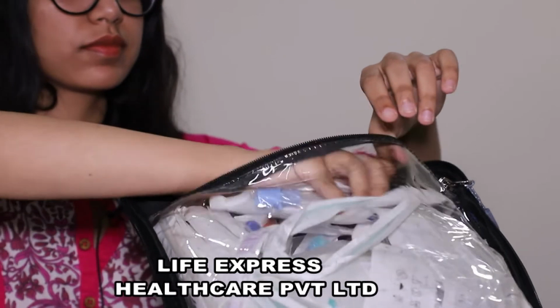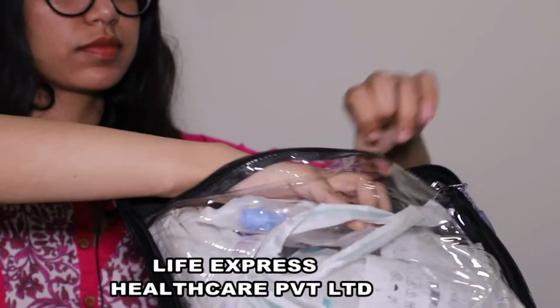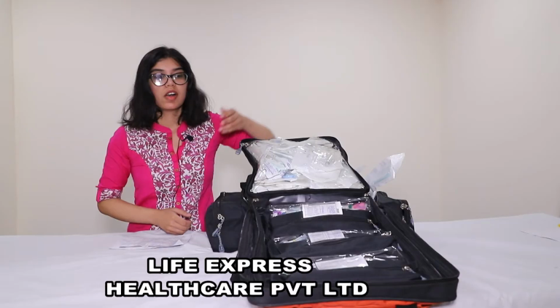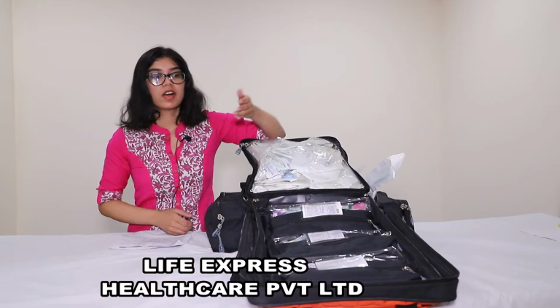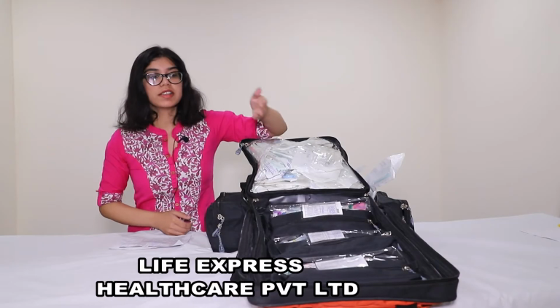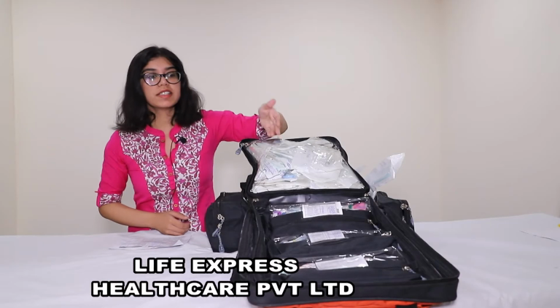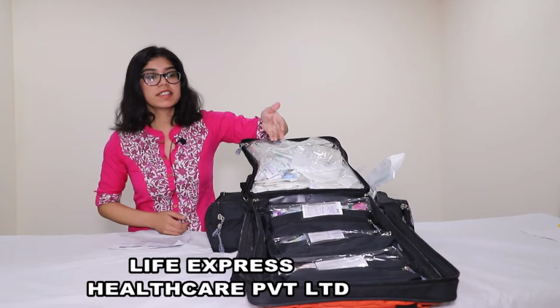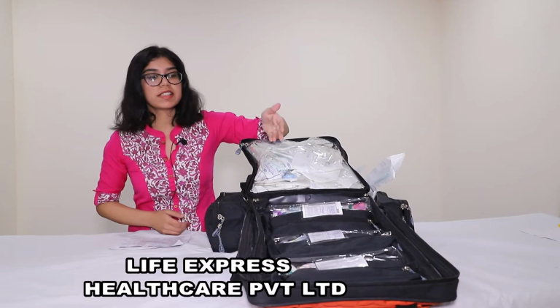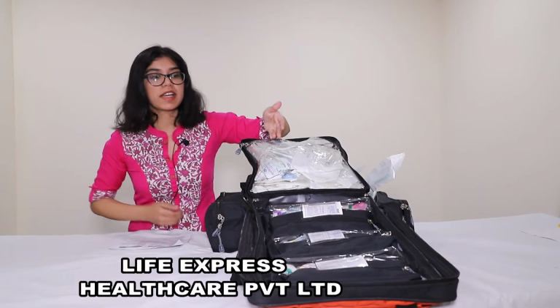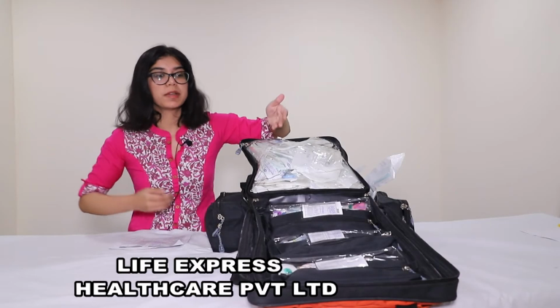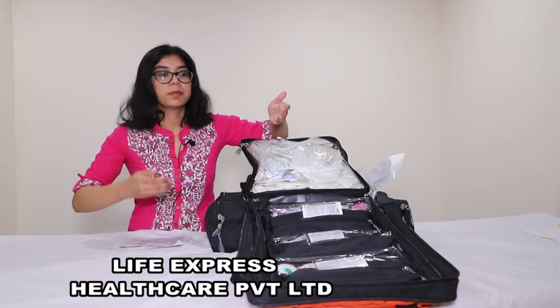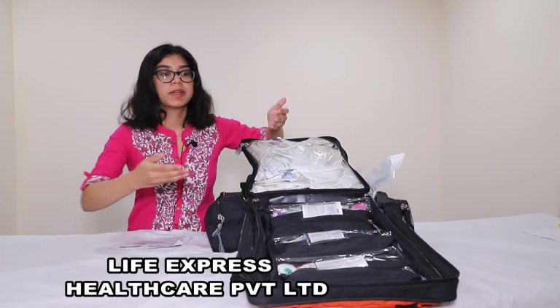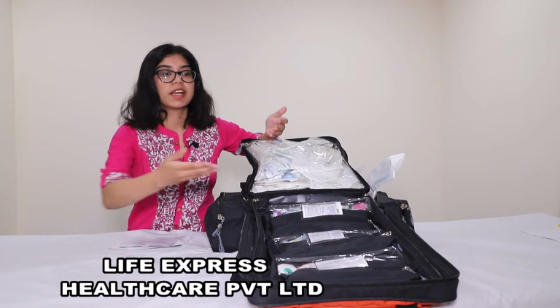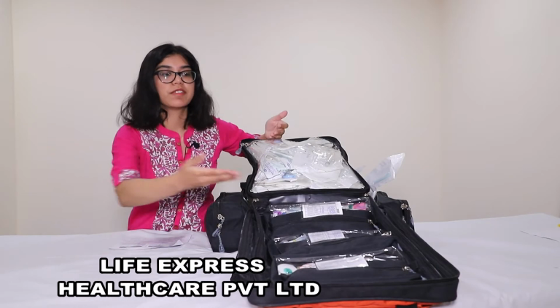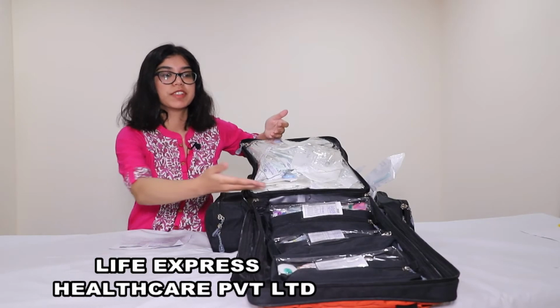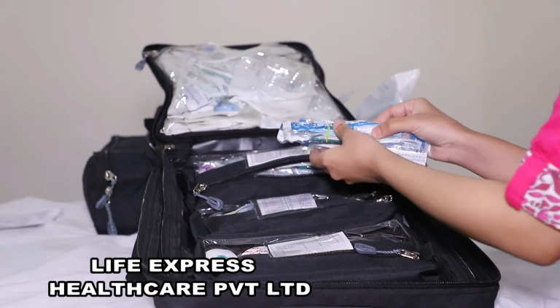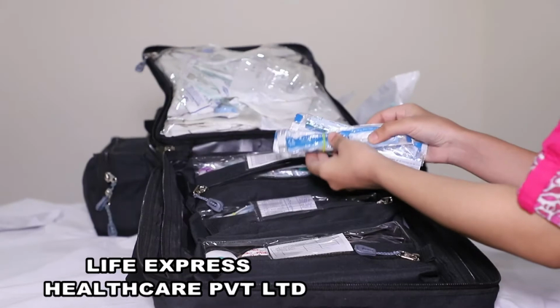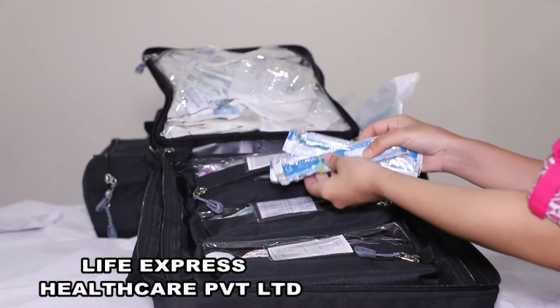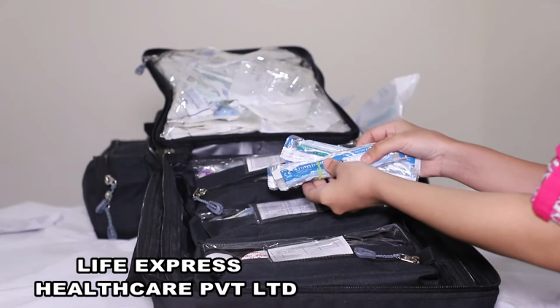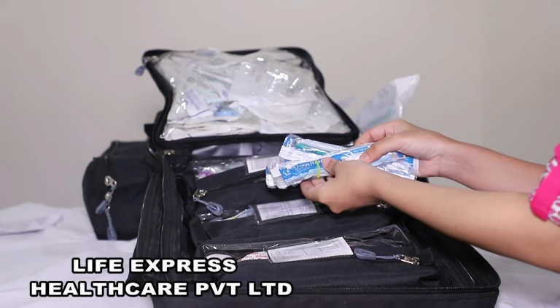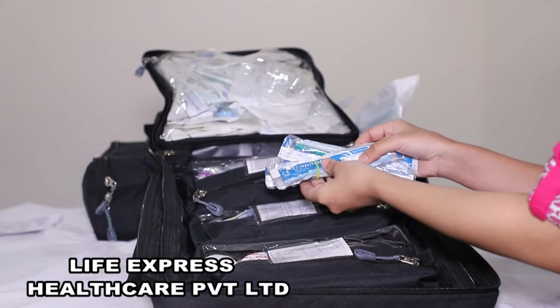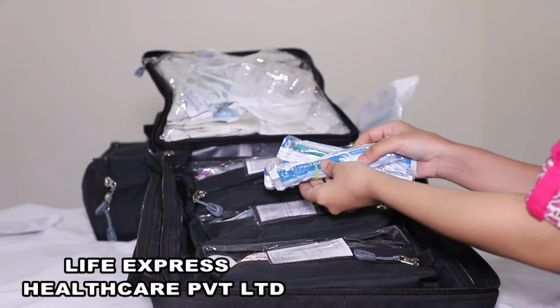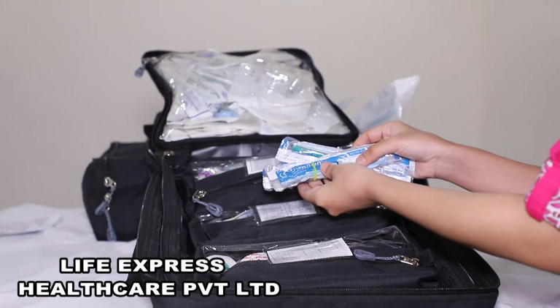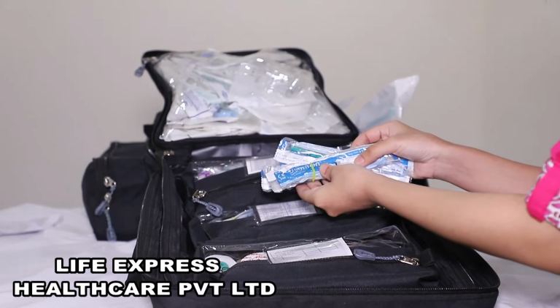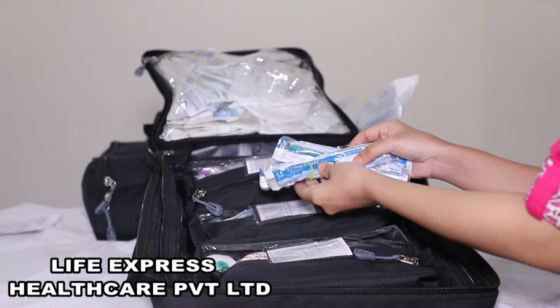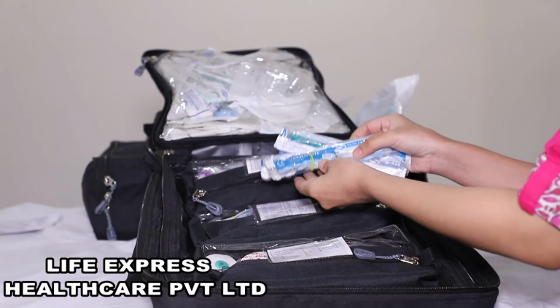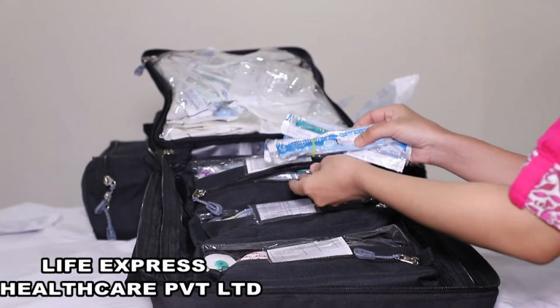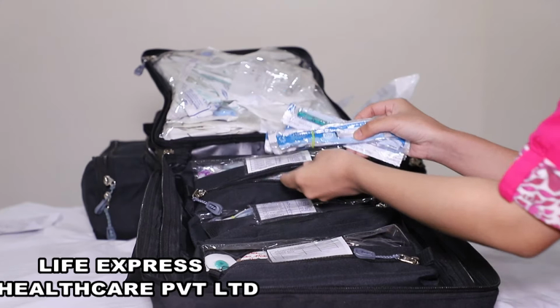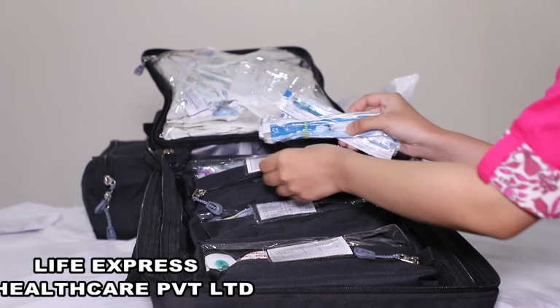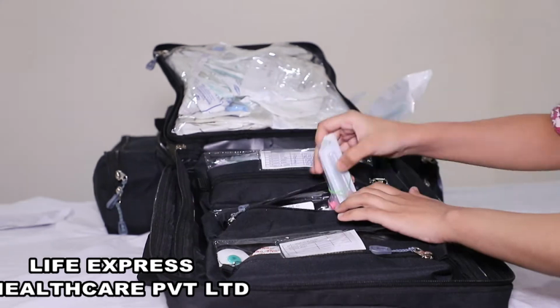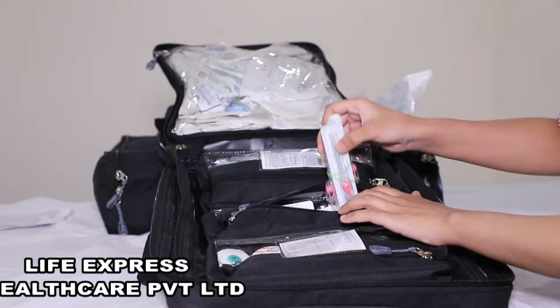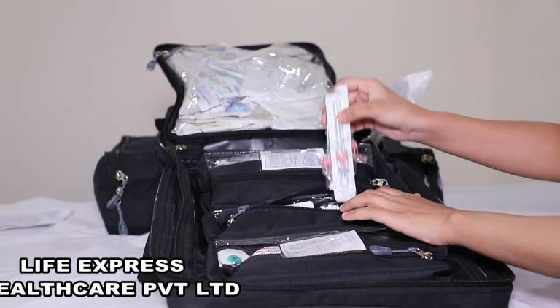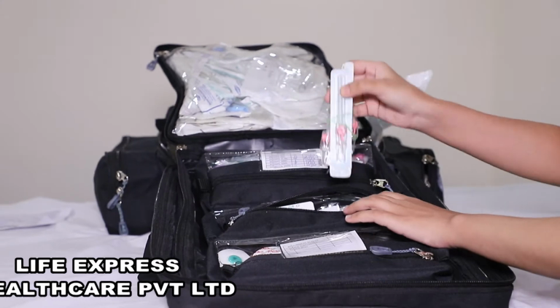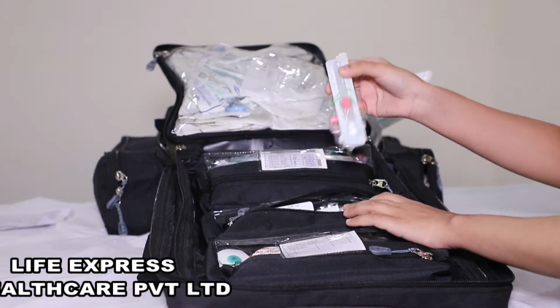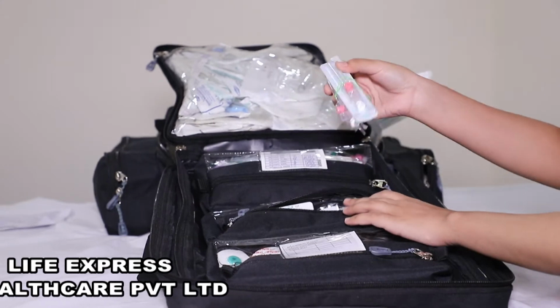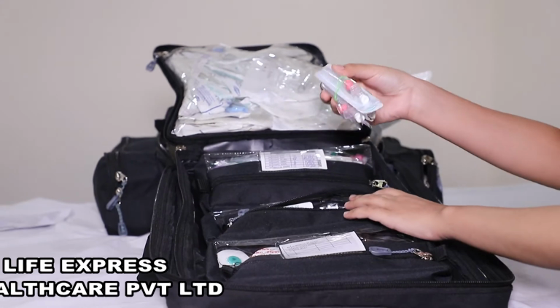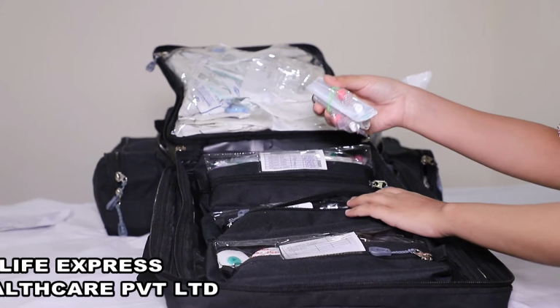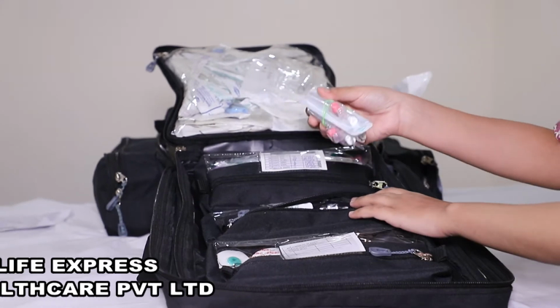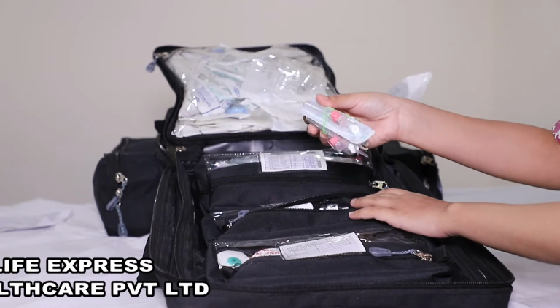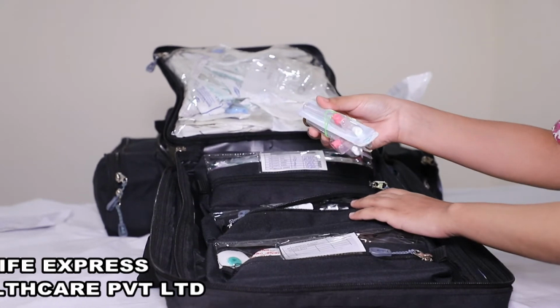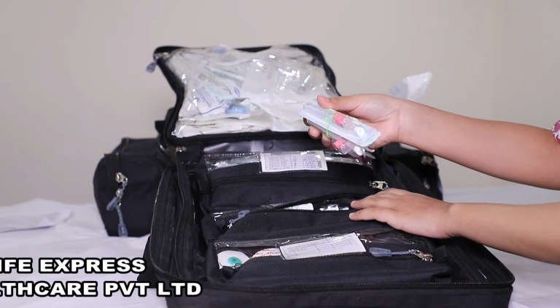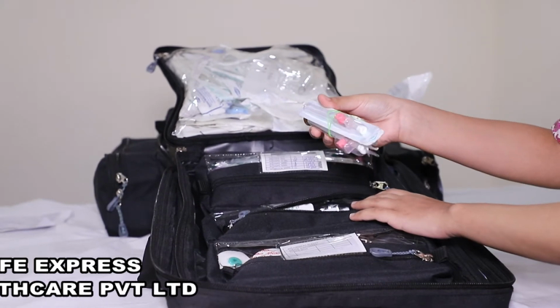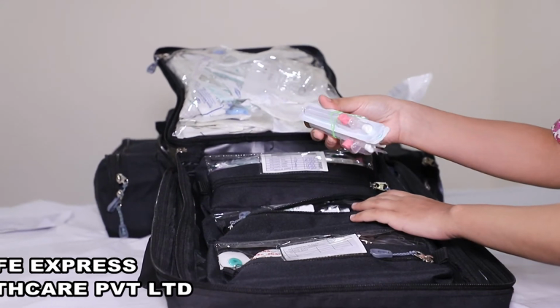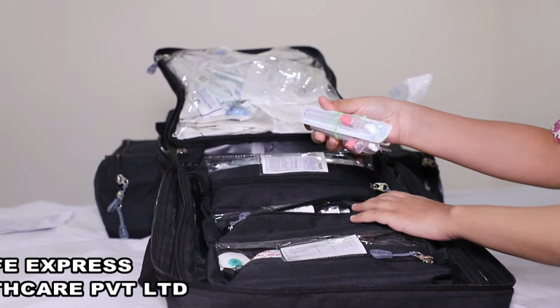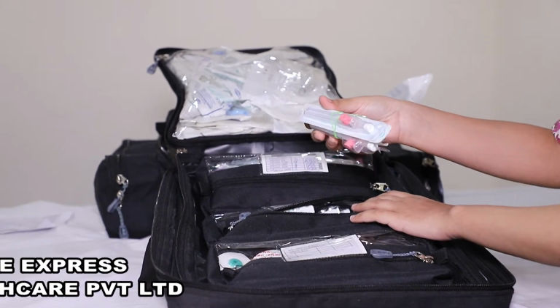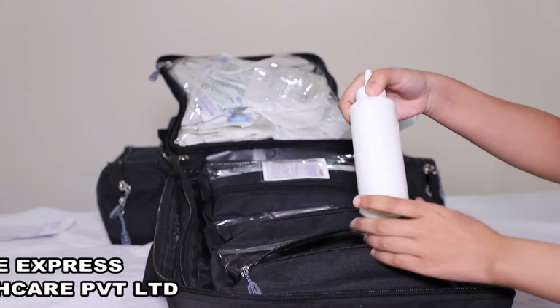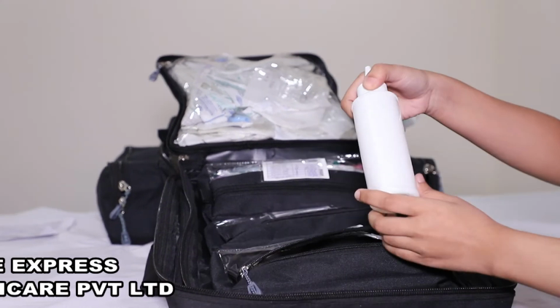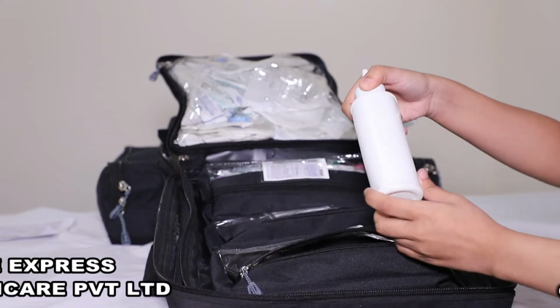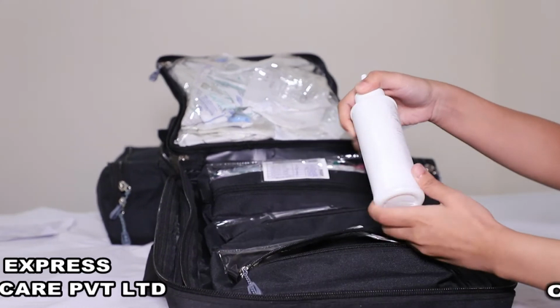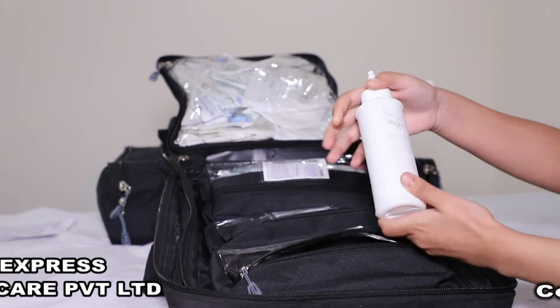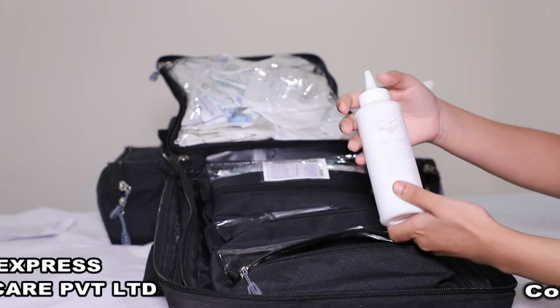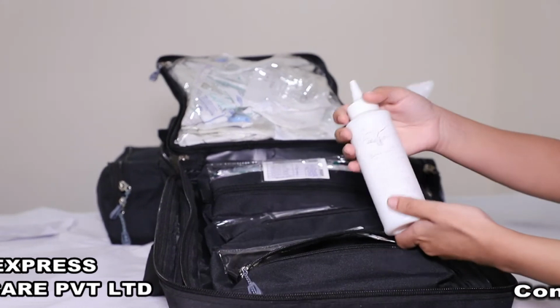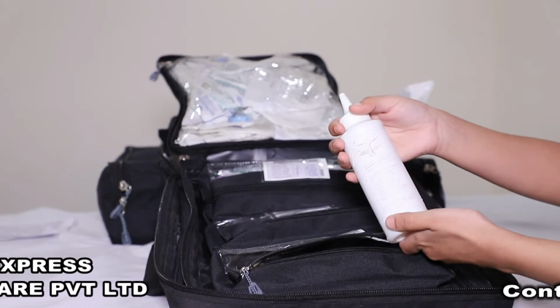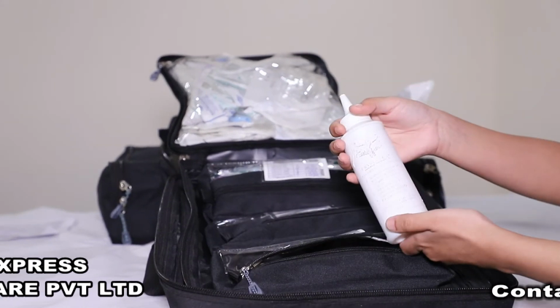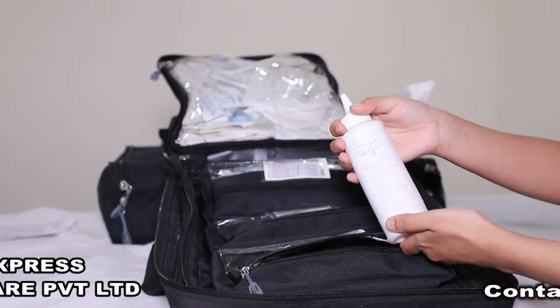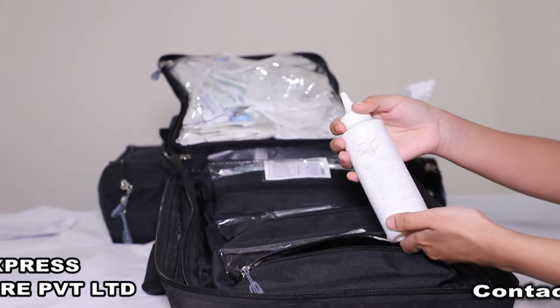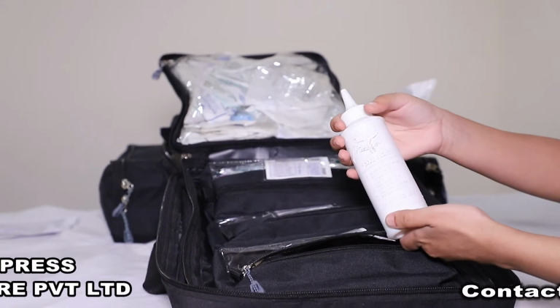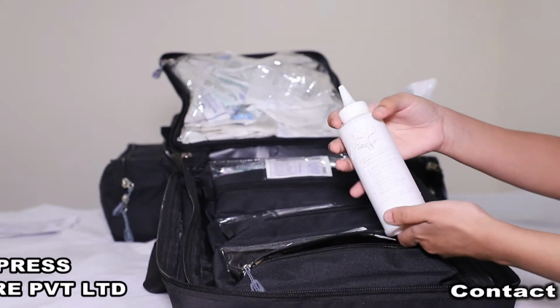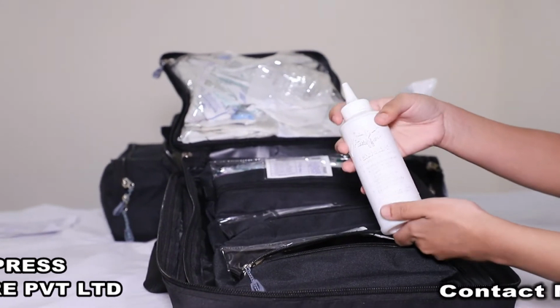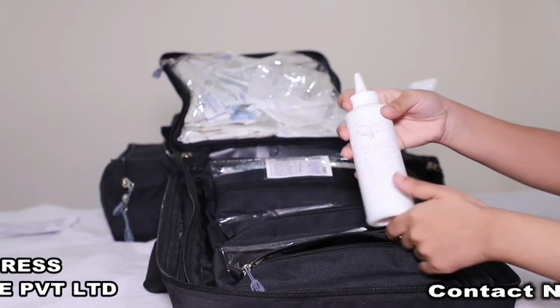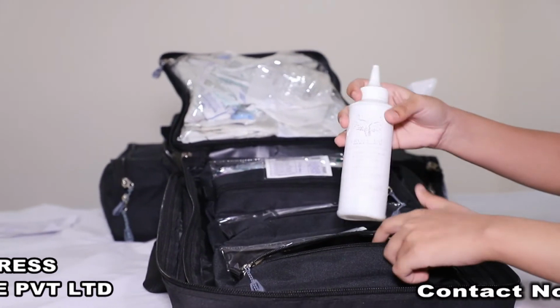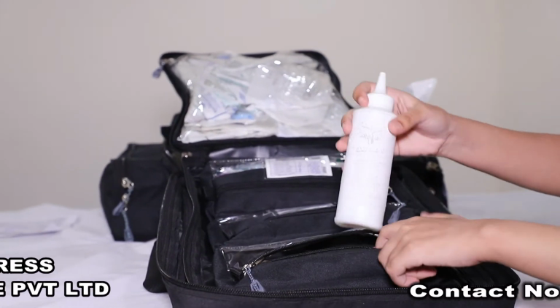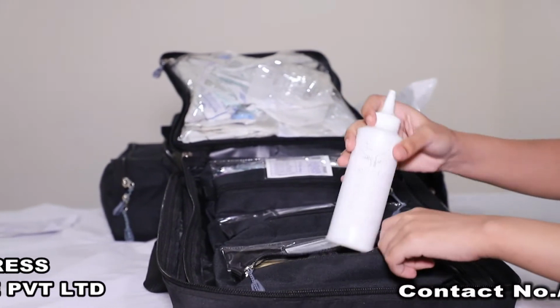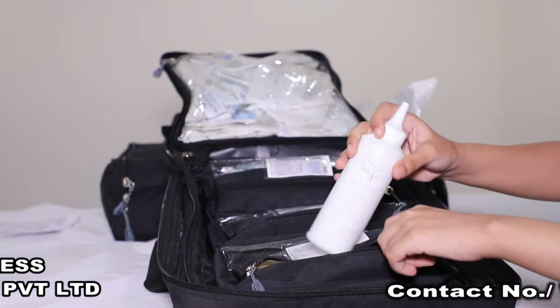On this side, we have the Dyspo, the IV cannula, the surgical plates, ECG electrodes and ECG jelly.